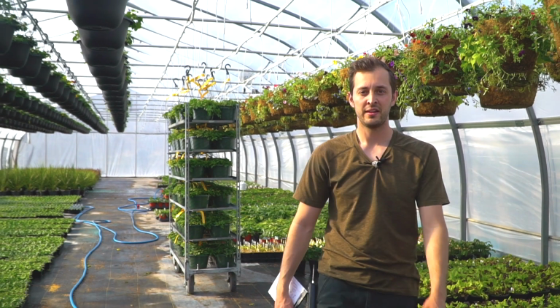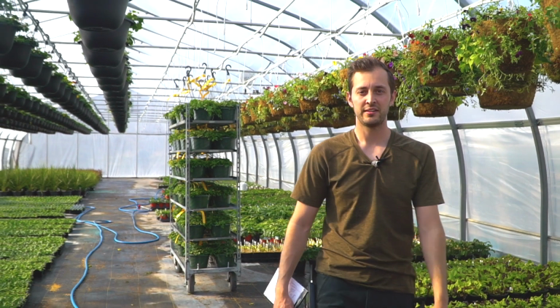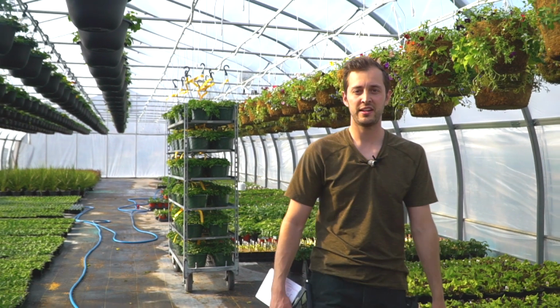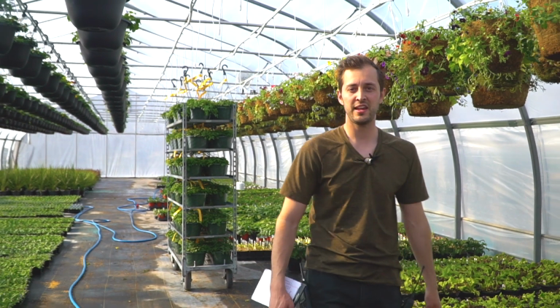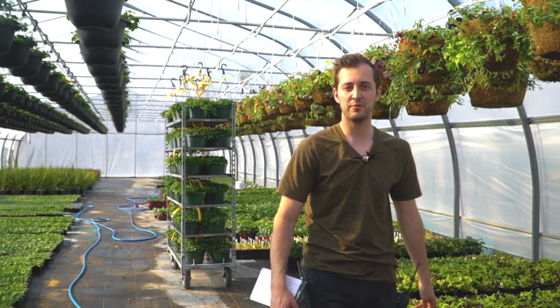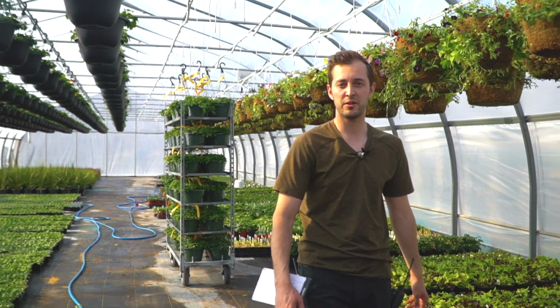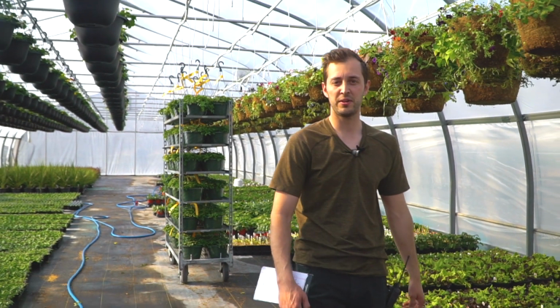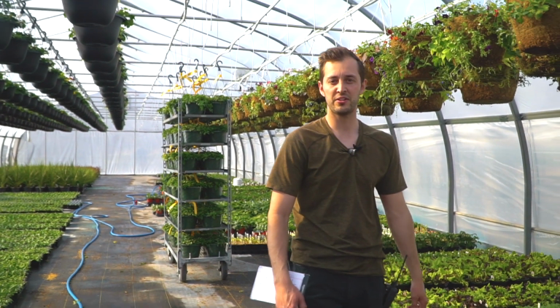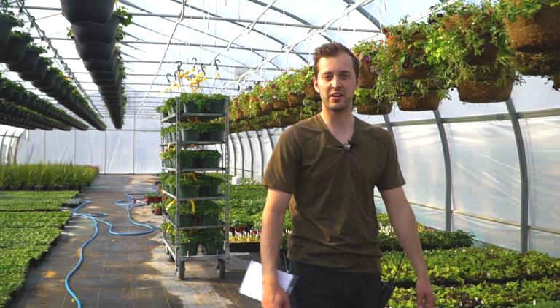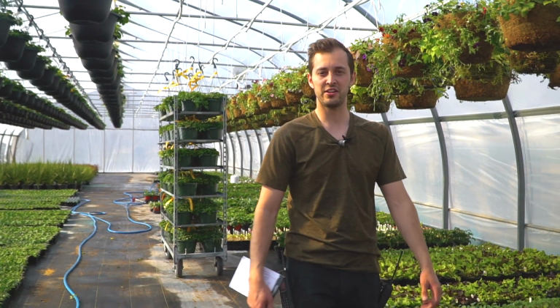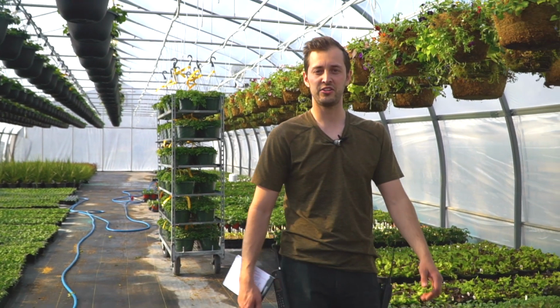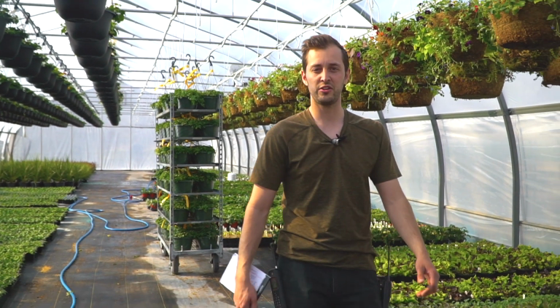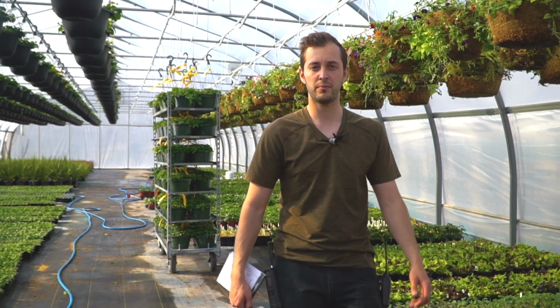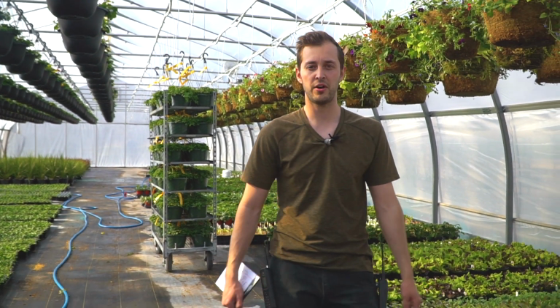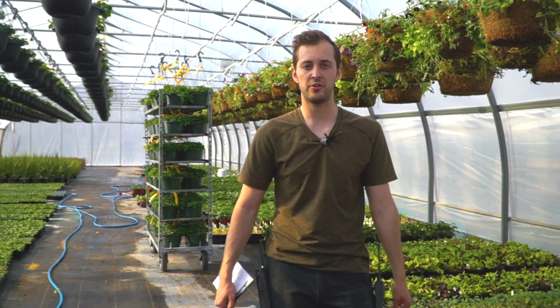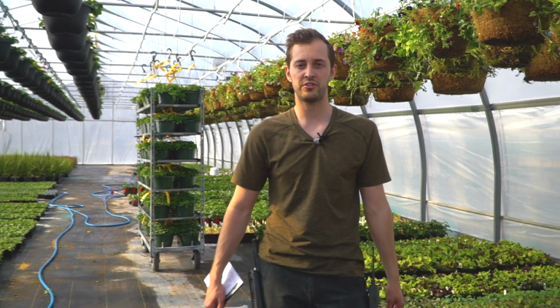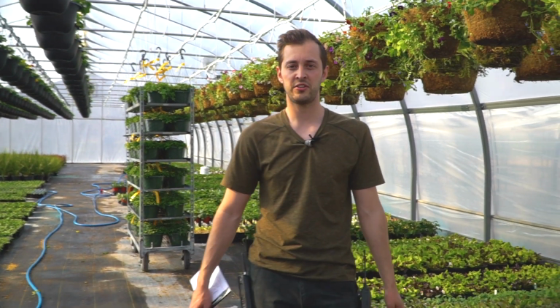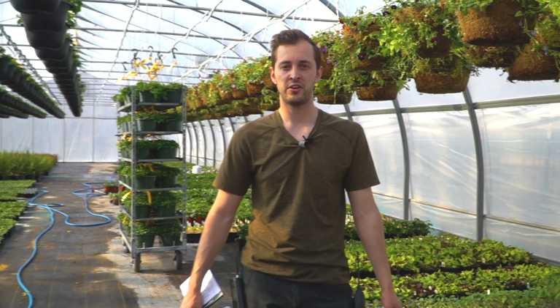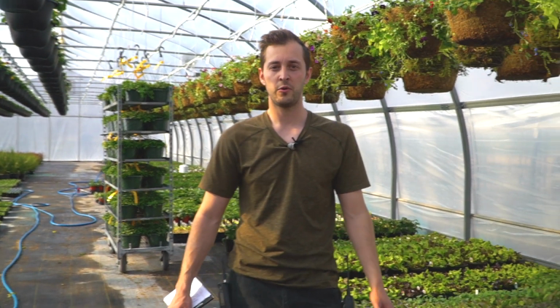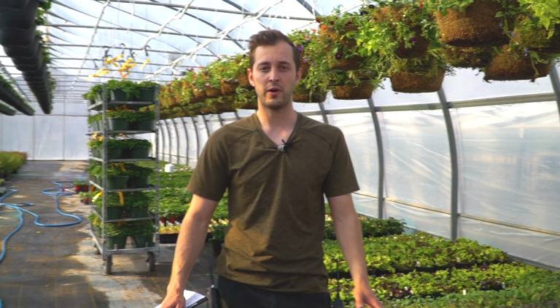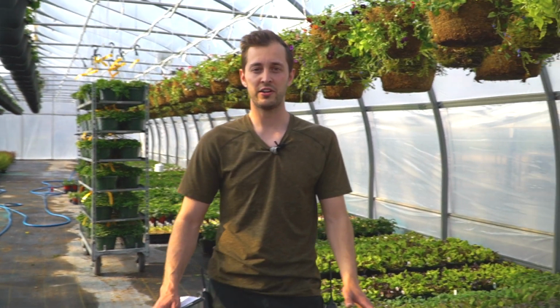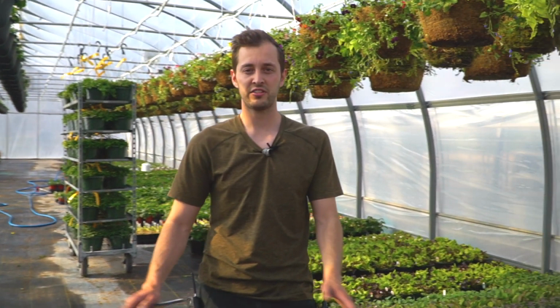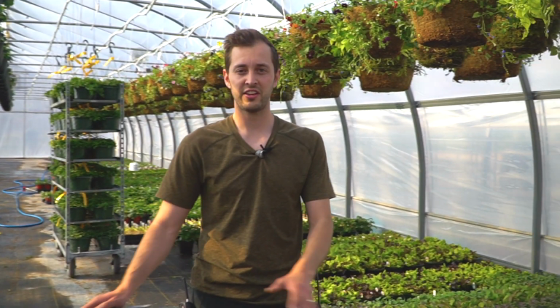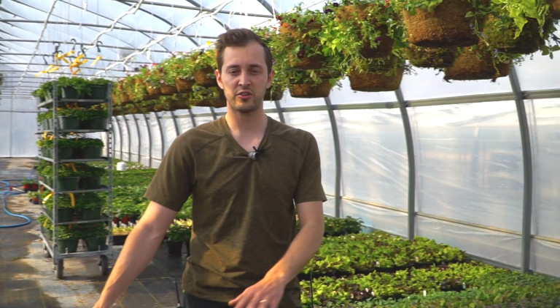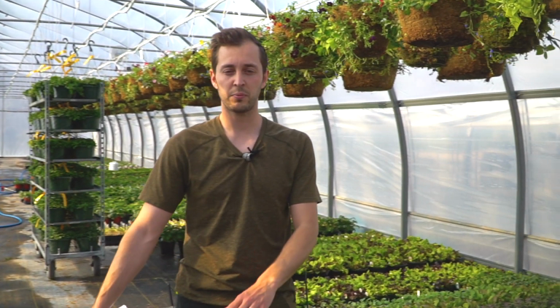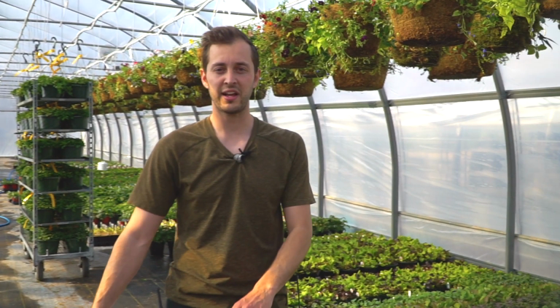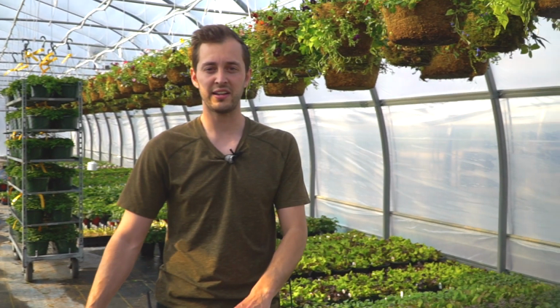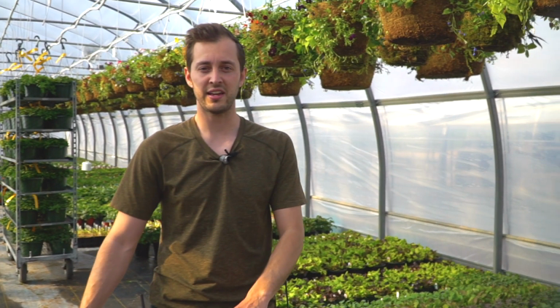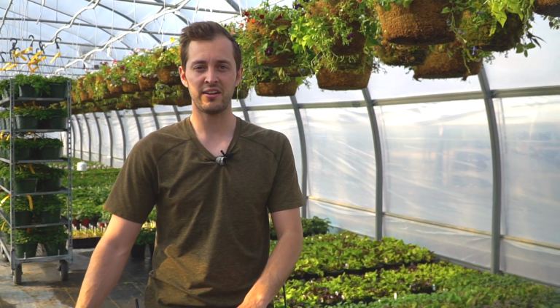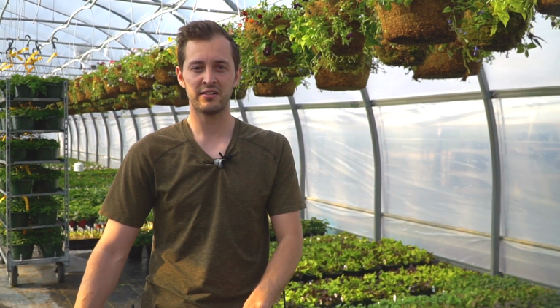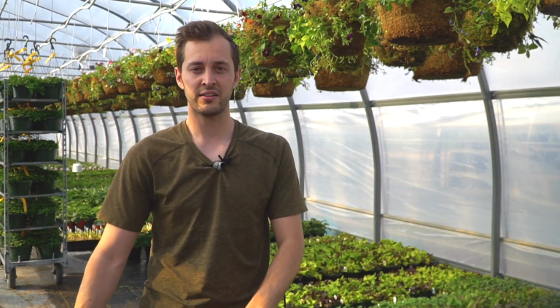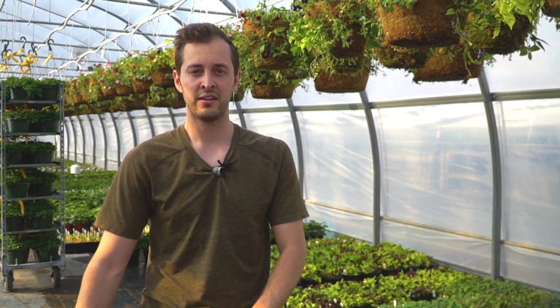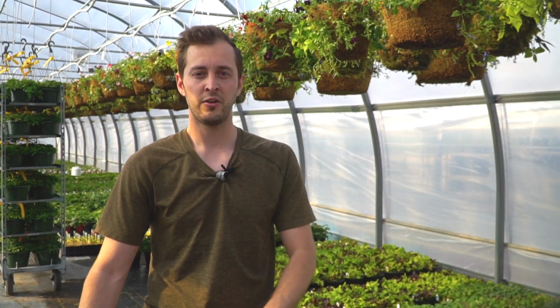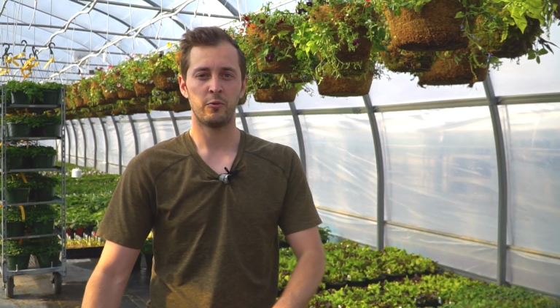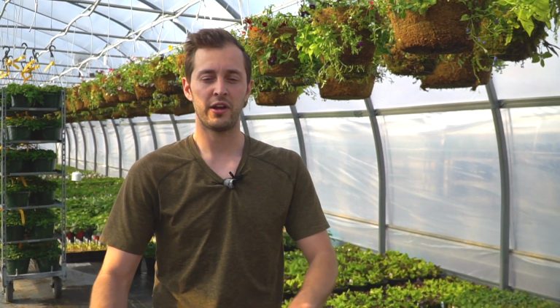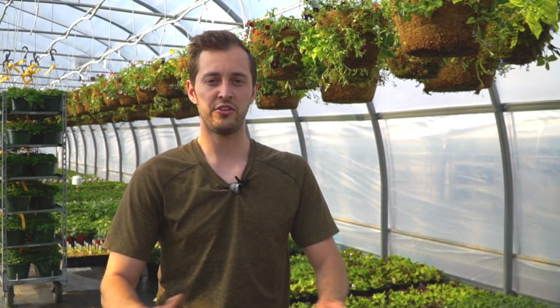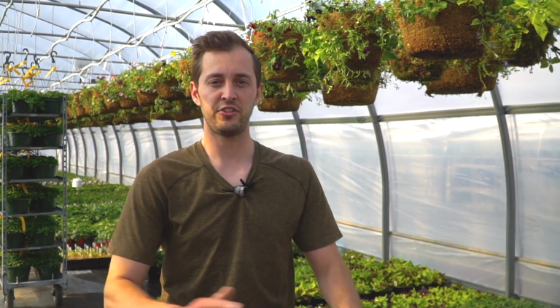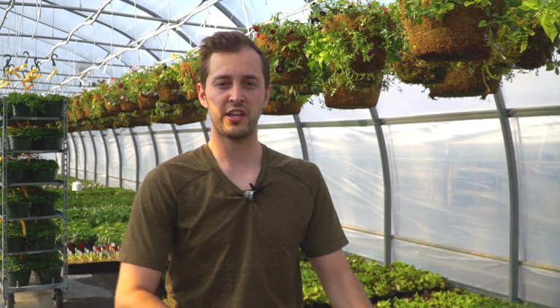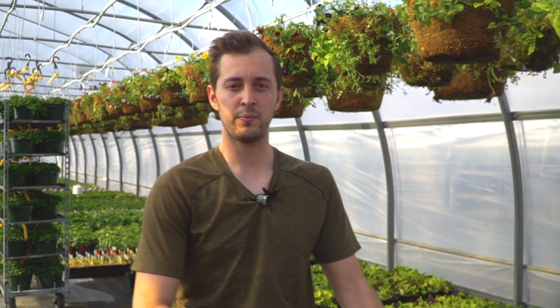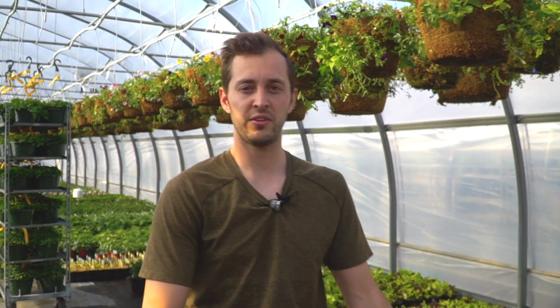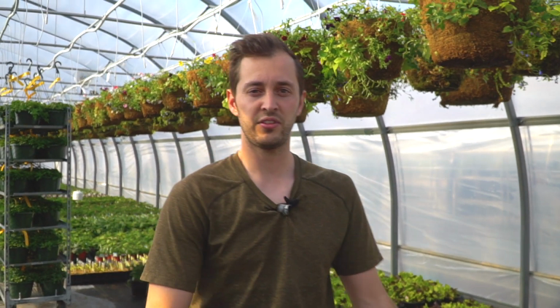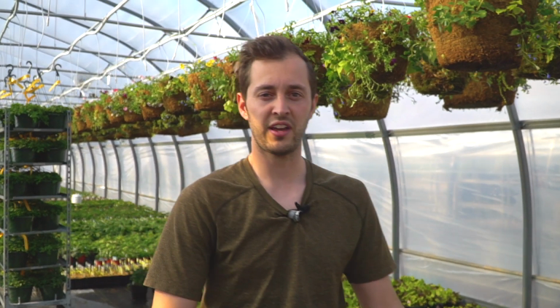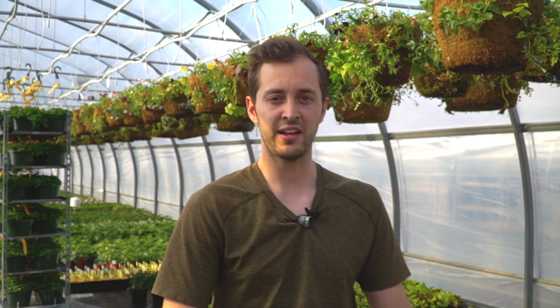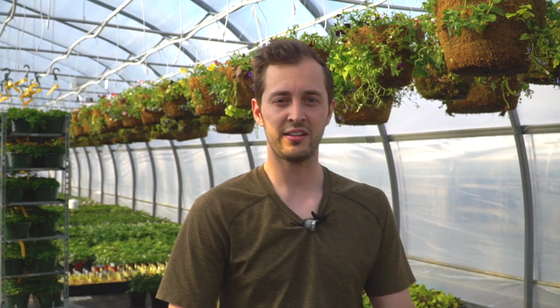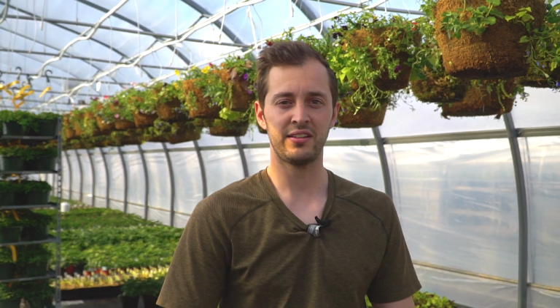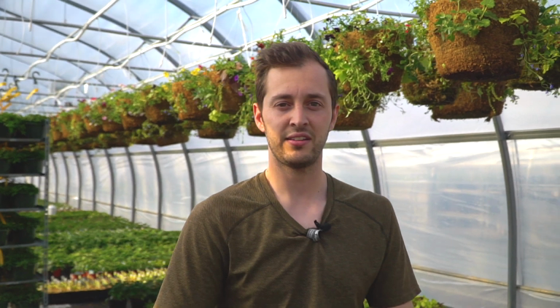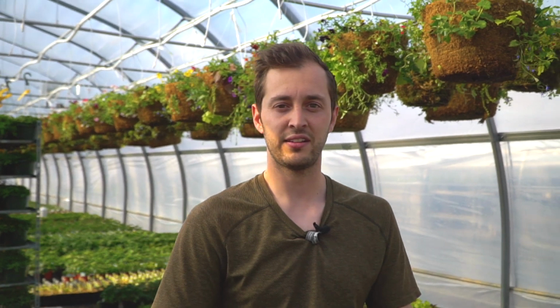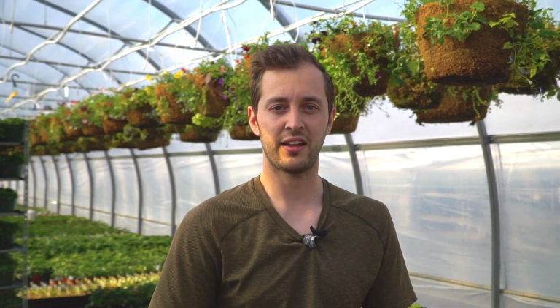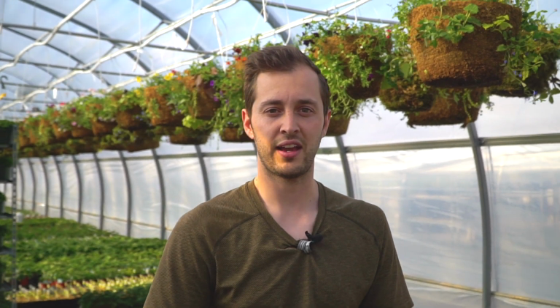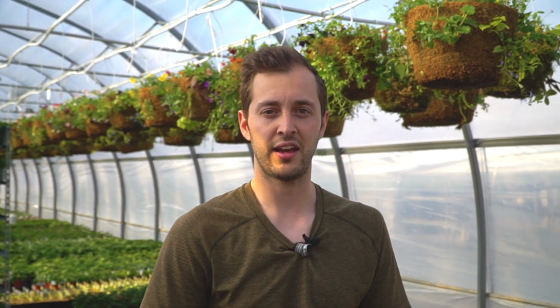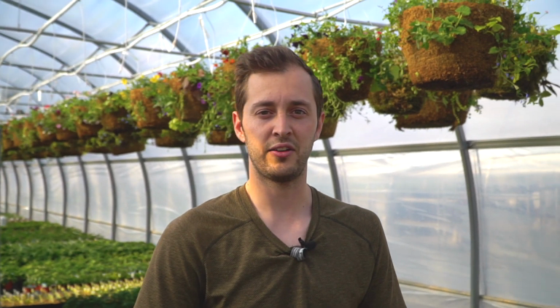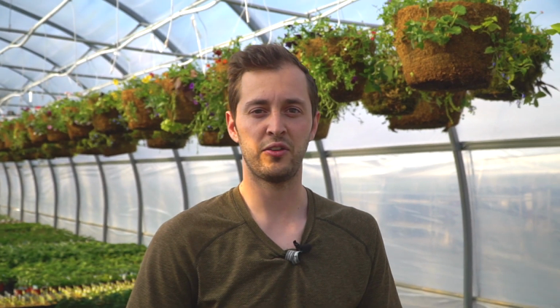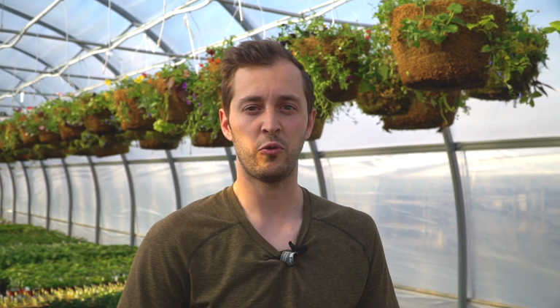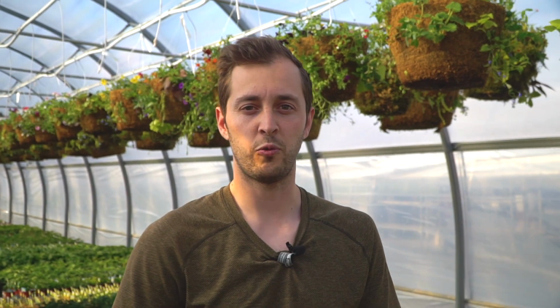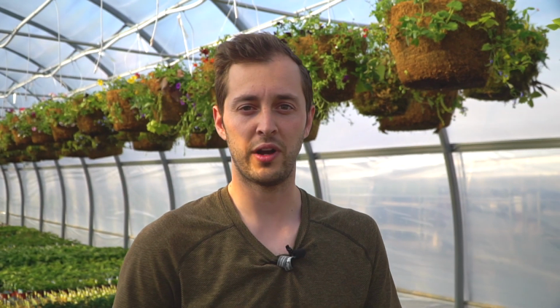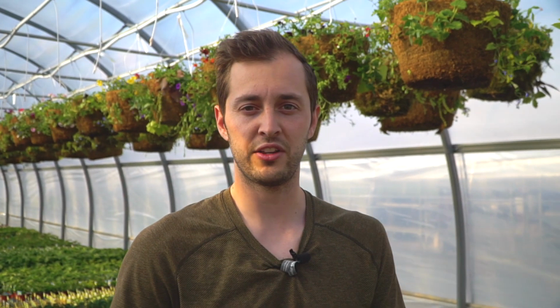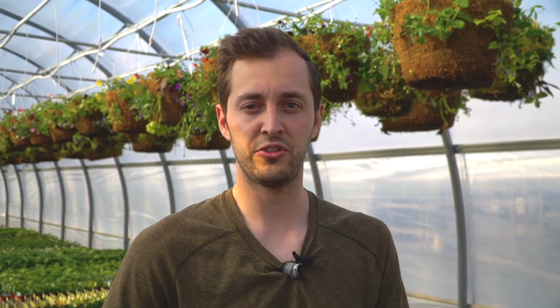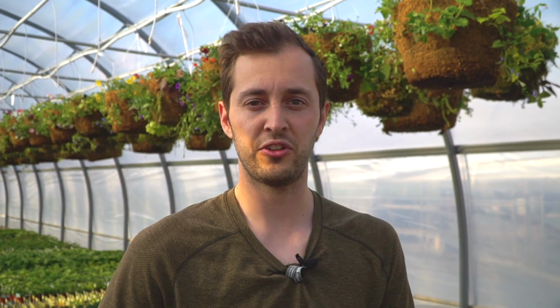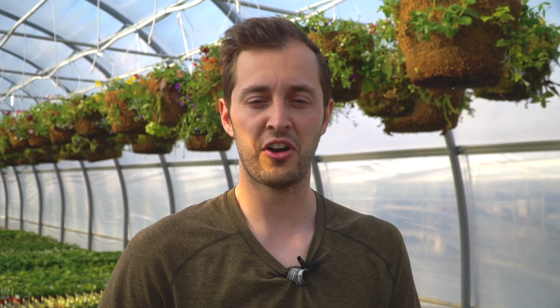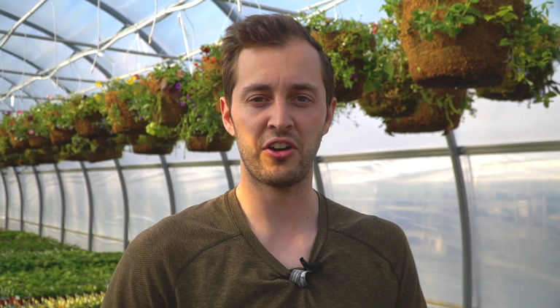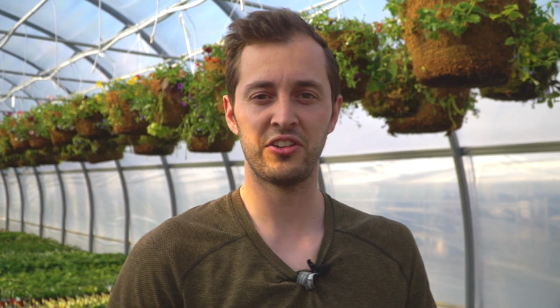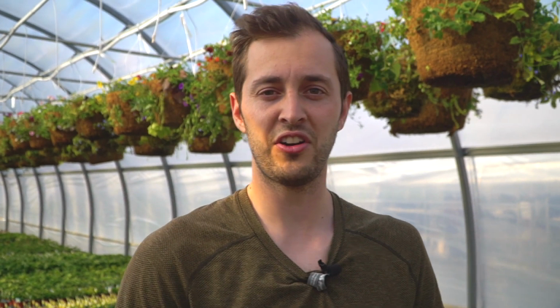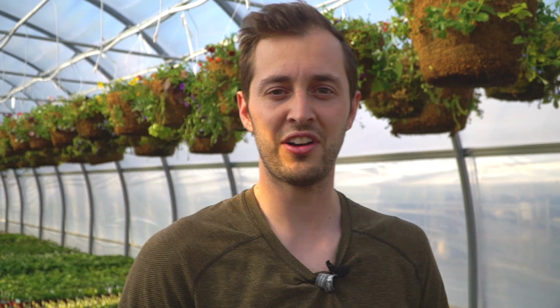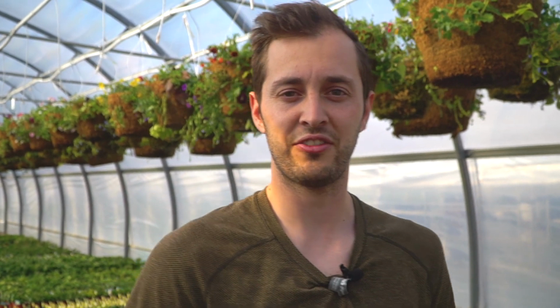Today I'm going to be talking to you about what is safe to plant now, what you should keep inside, and what you should harden off.